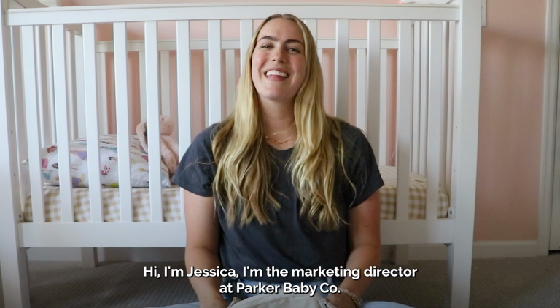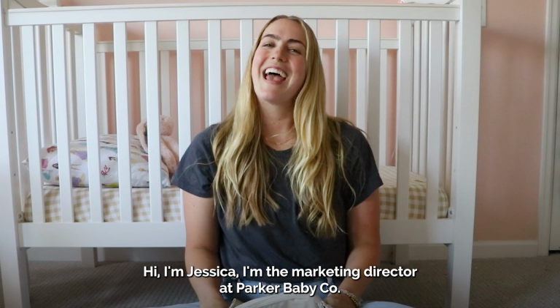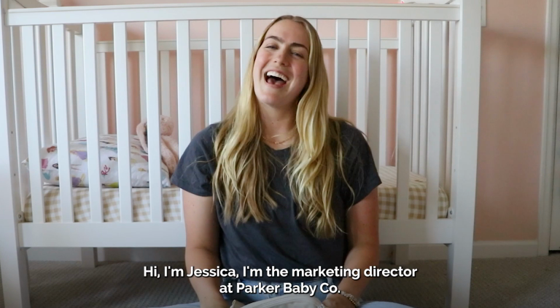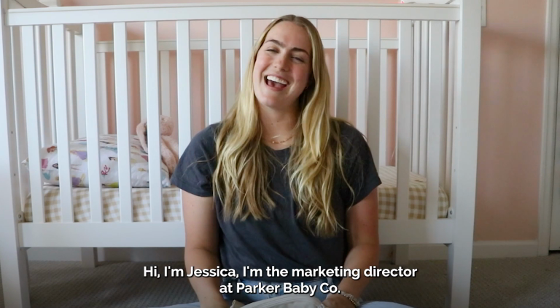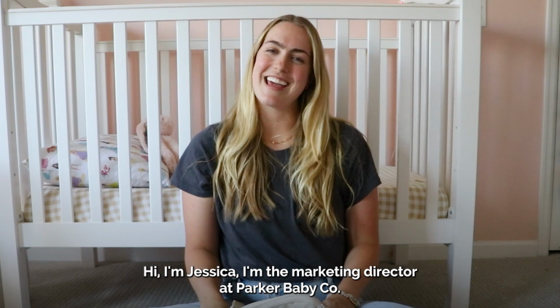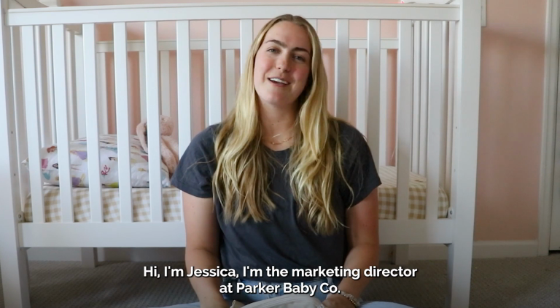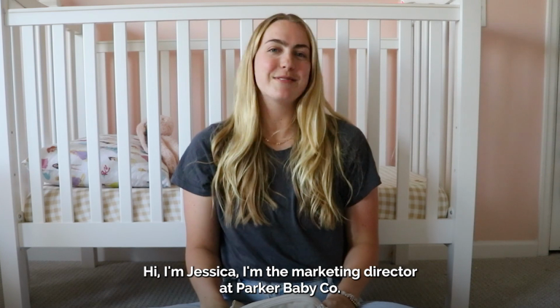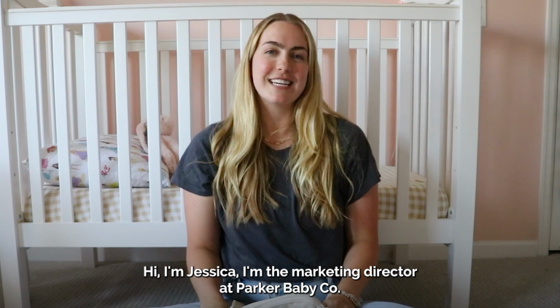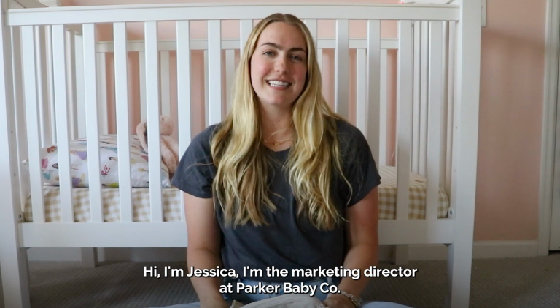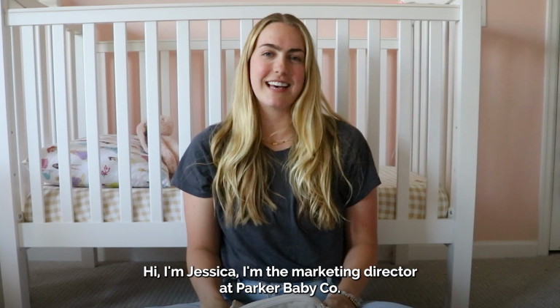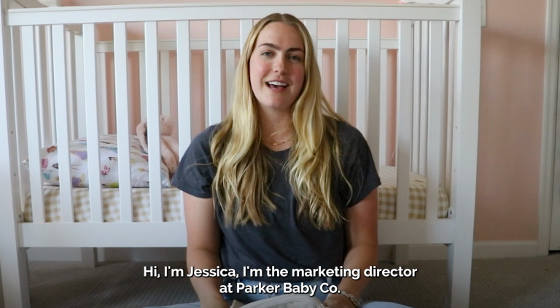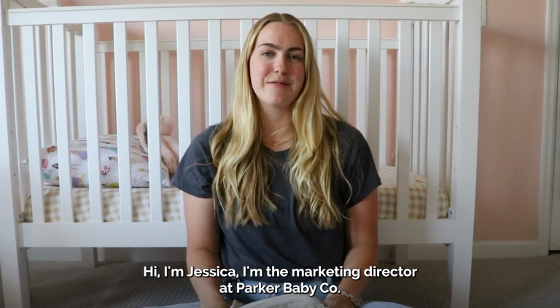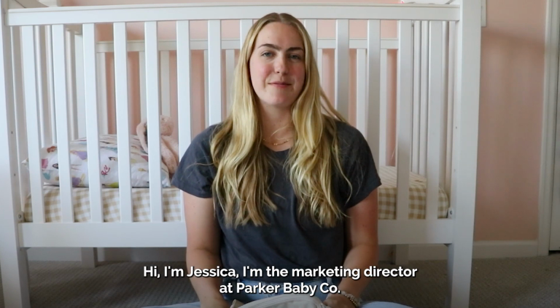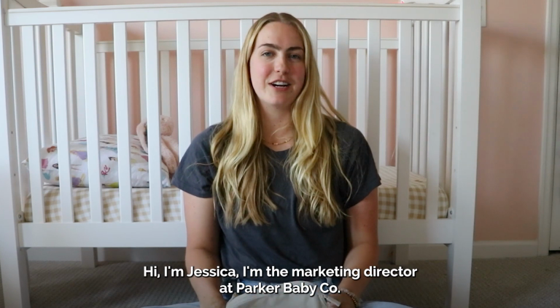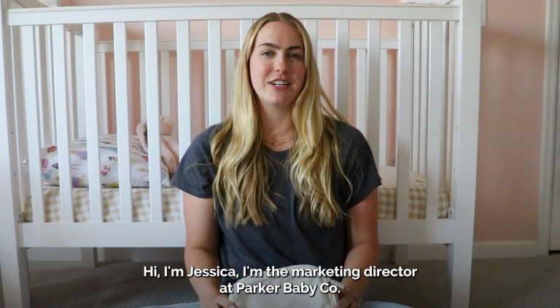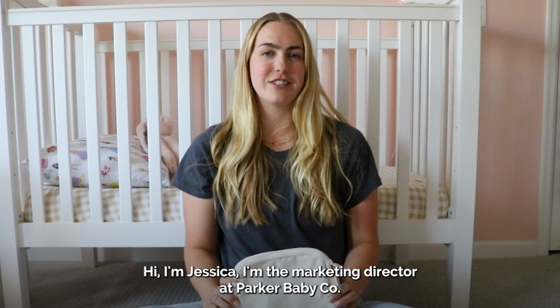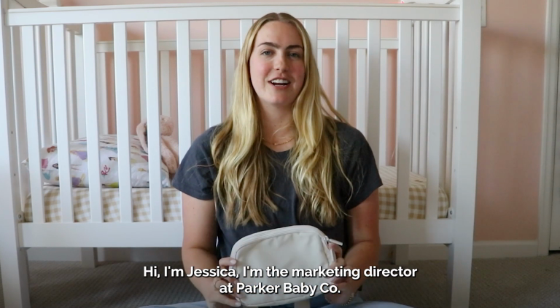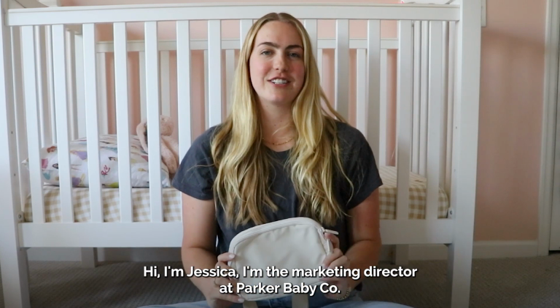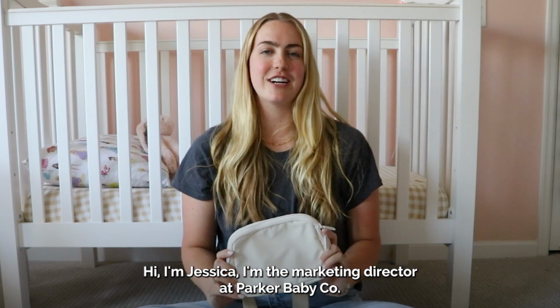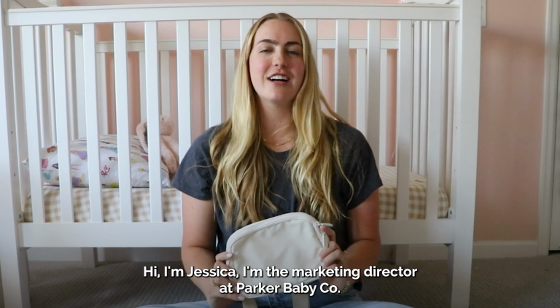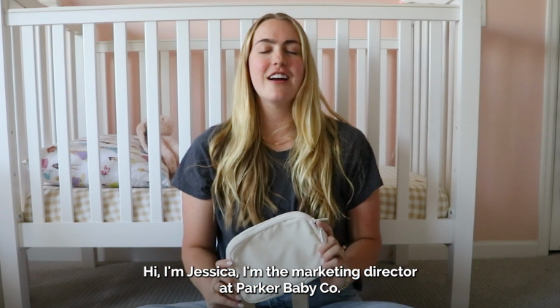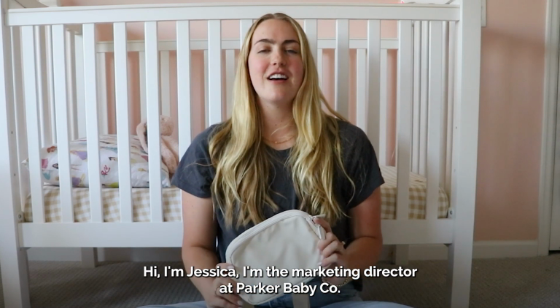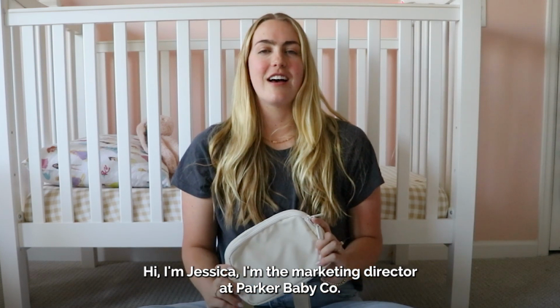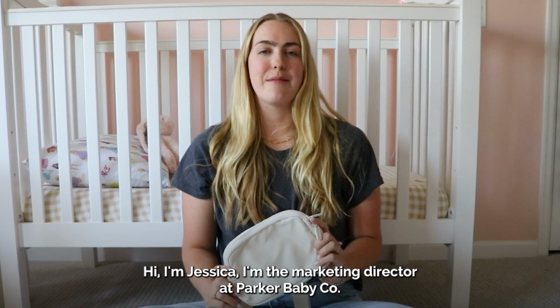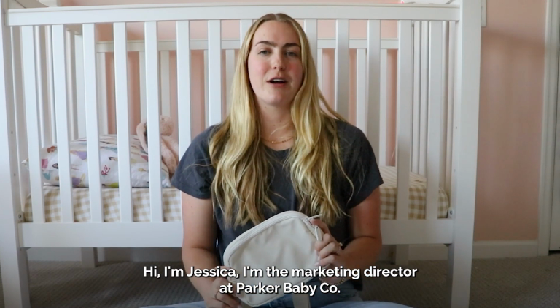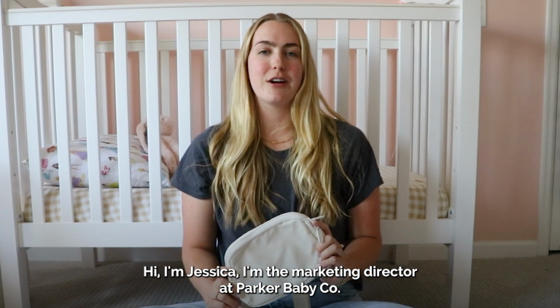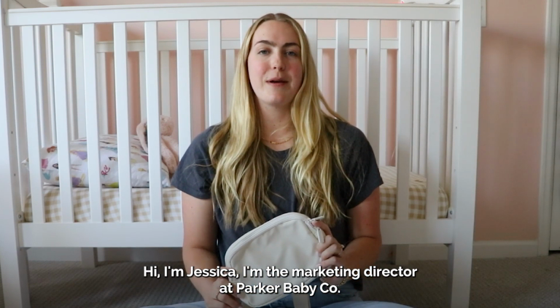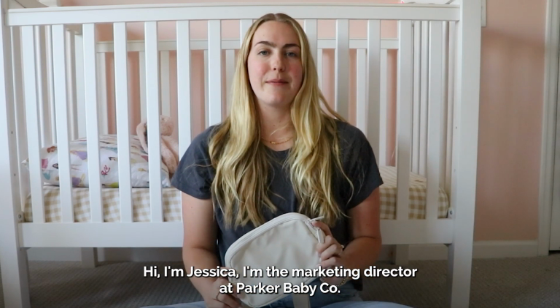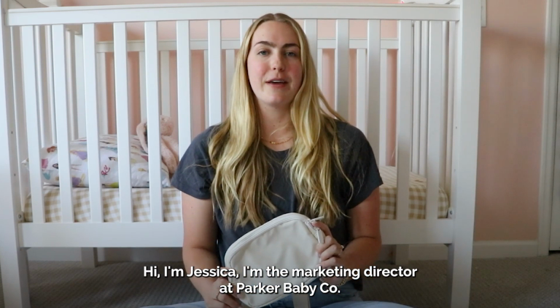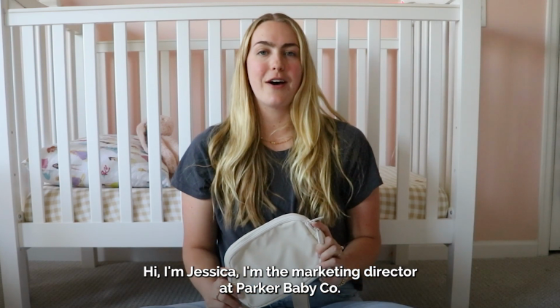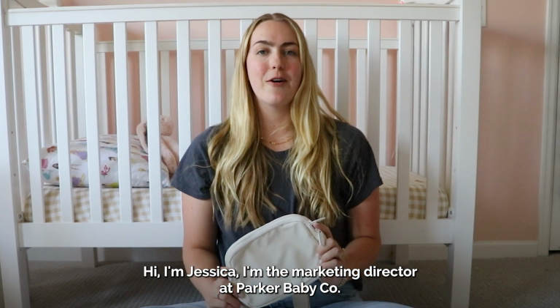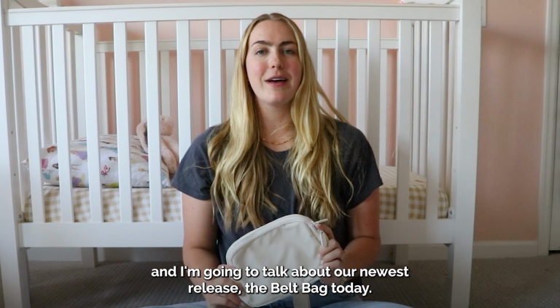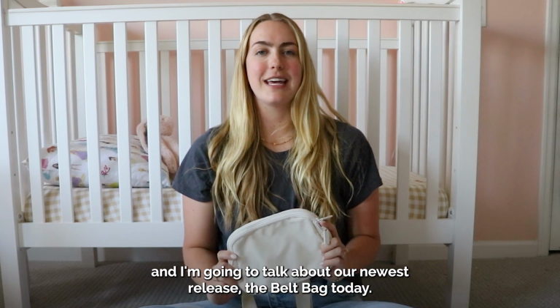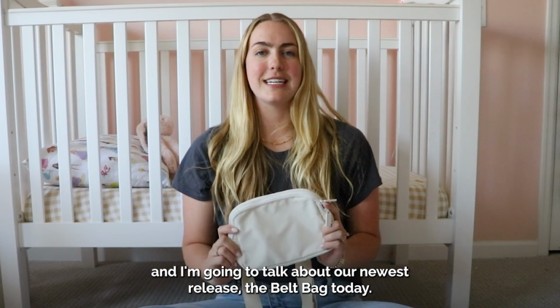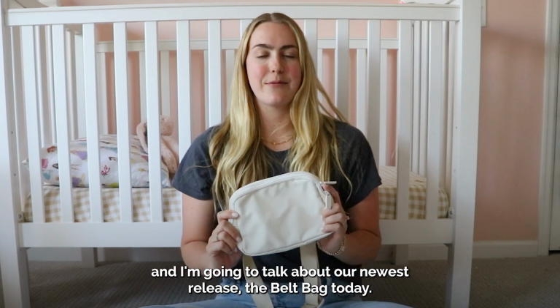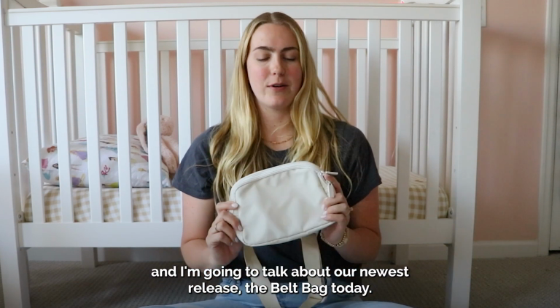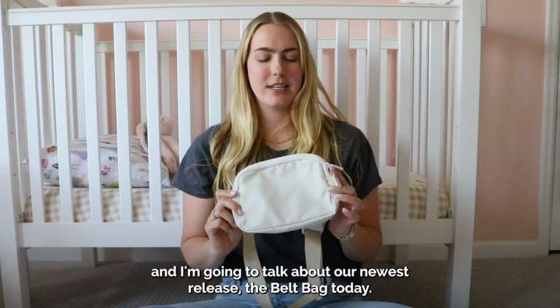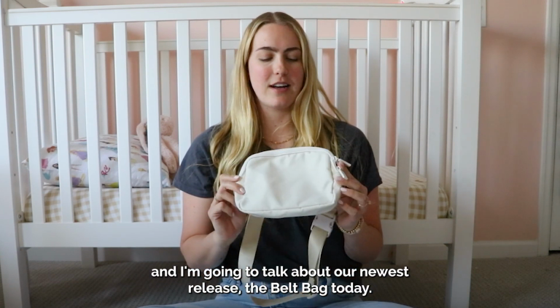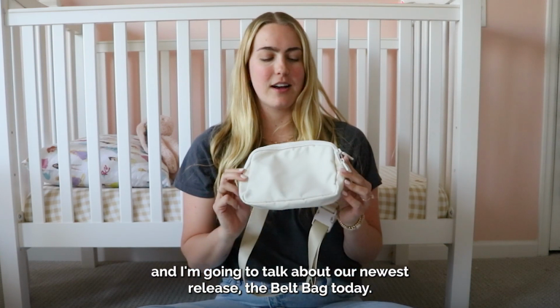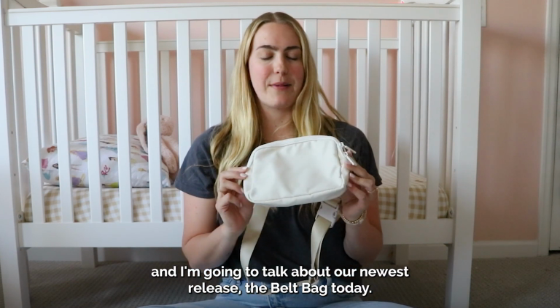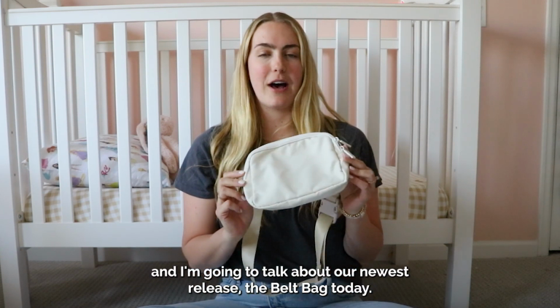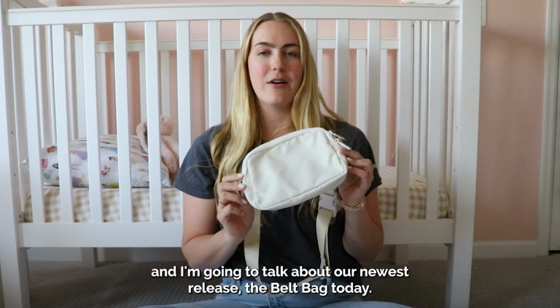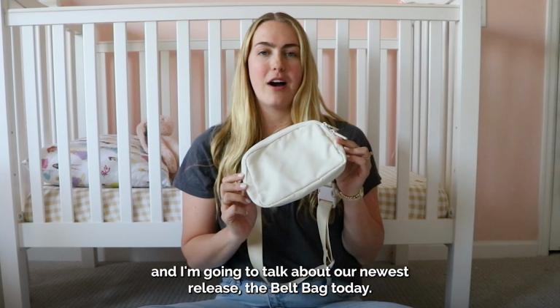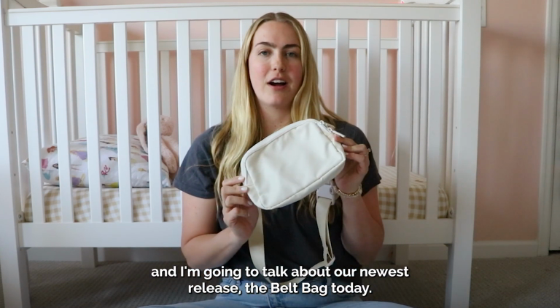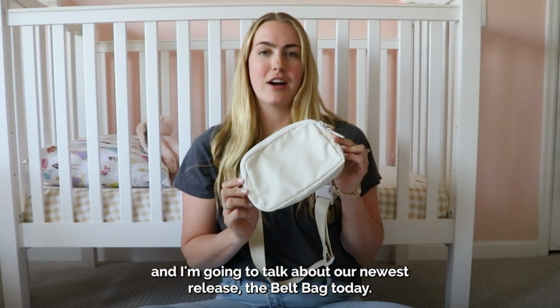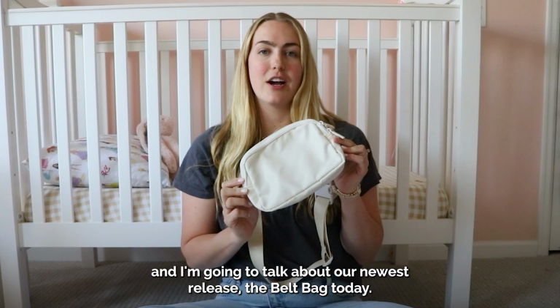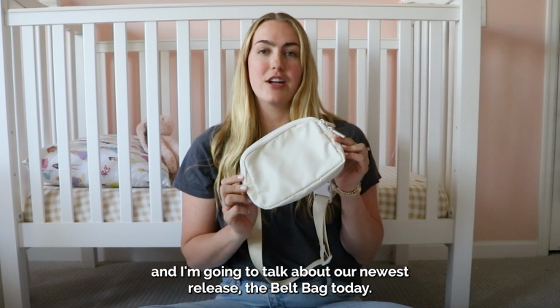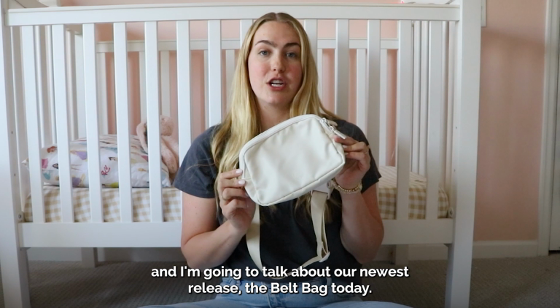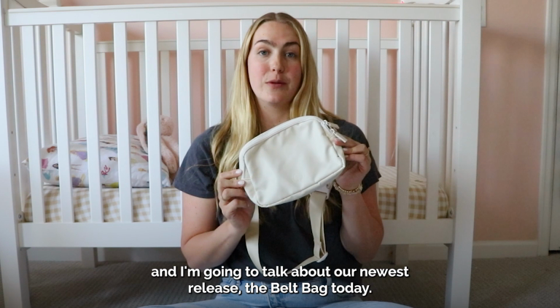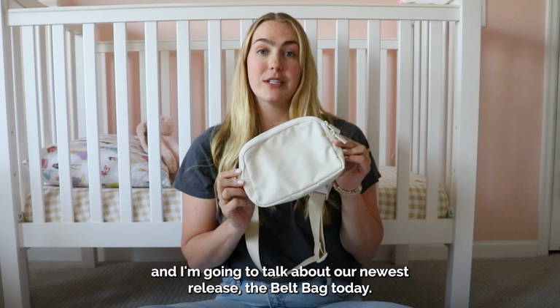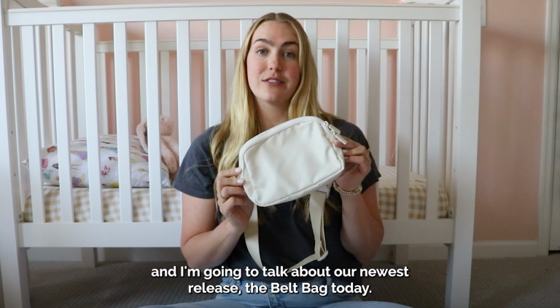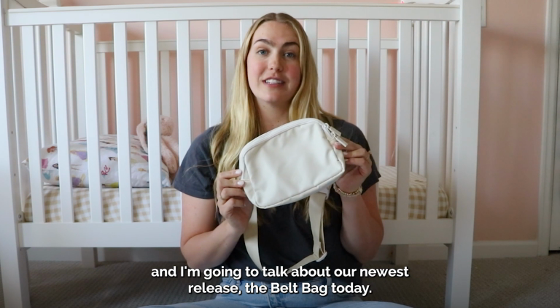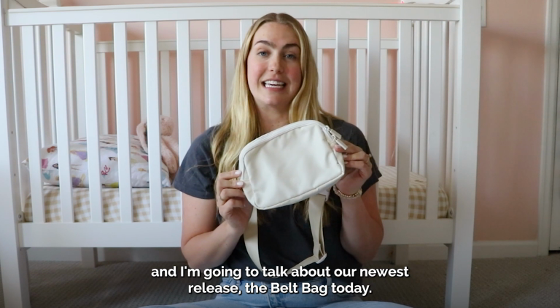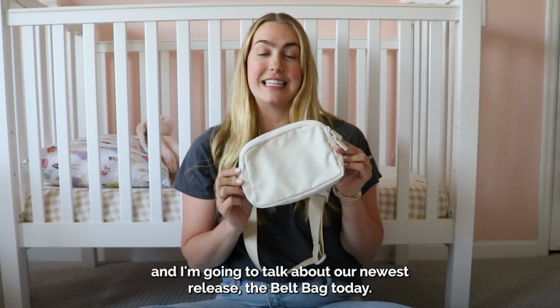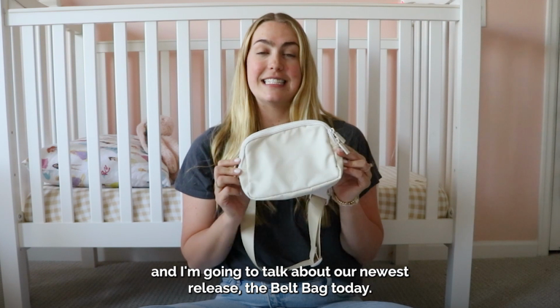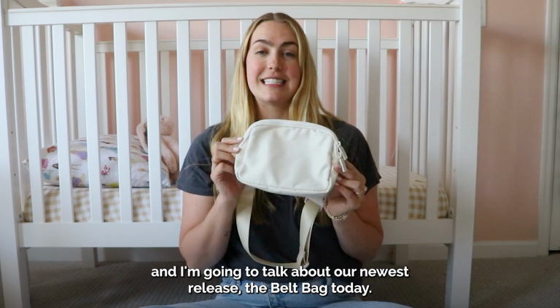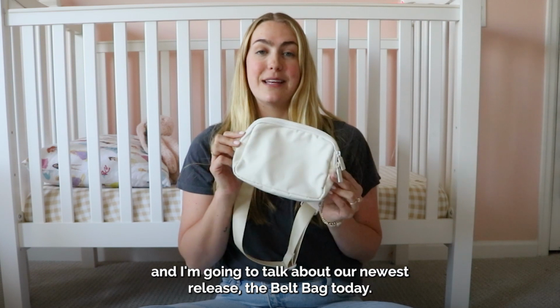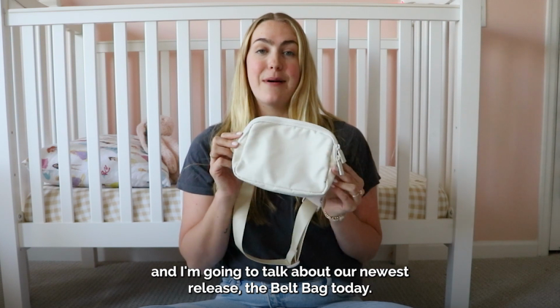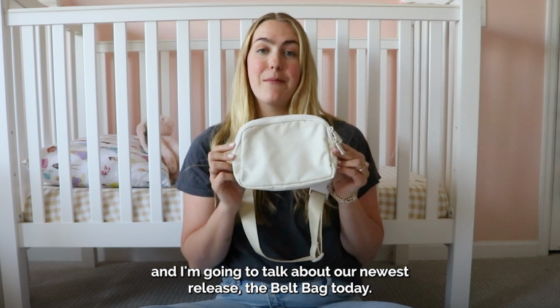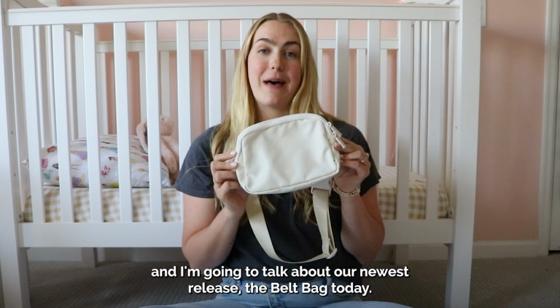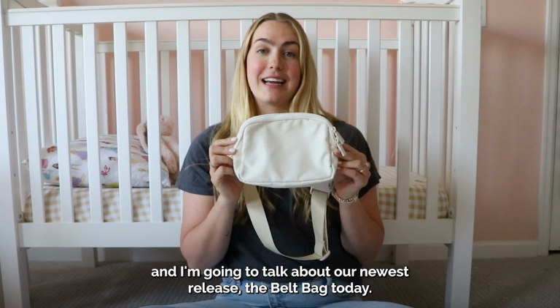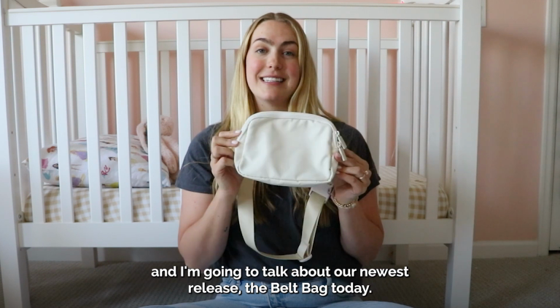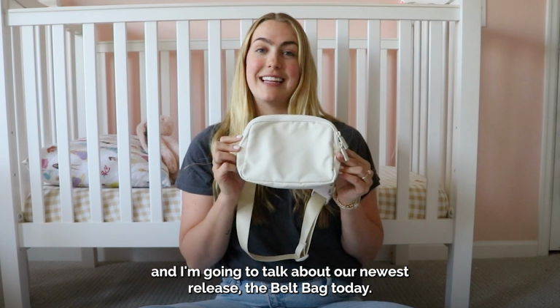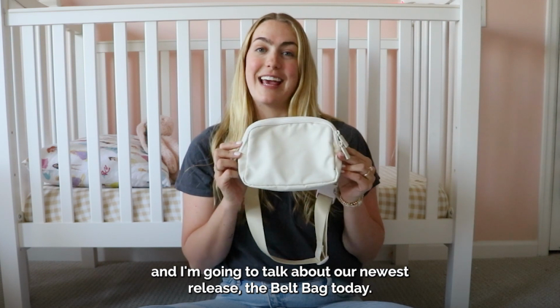Hi, I'm Jessica. I'm the marketing director at Parker Babyco and I'm going to talk about our newest release, the belt bag today.